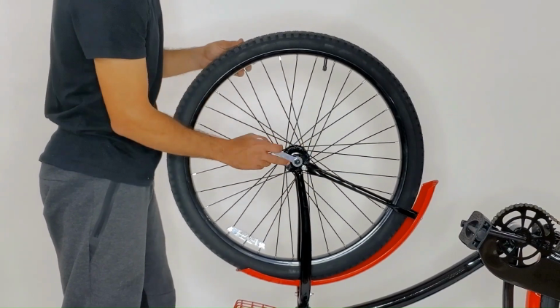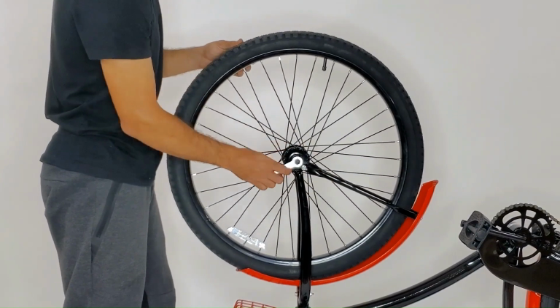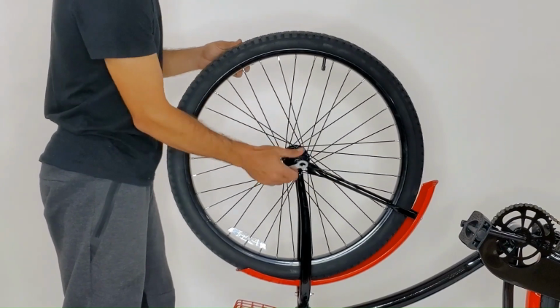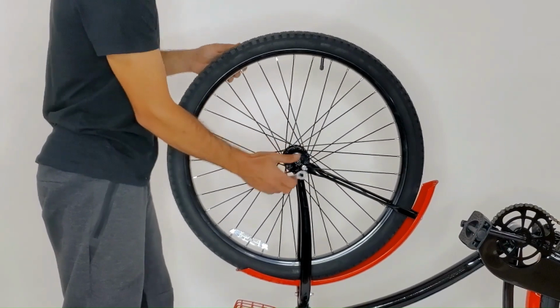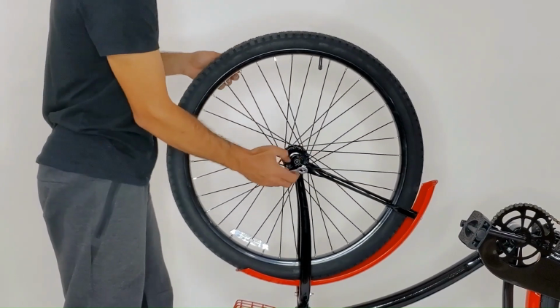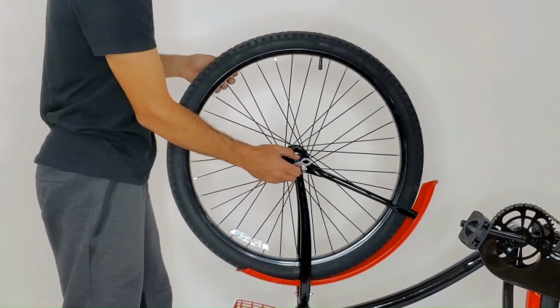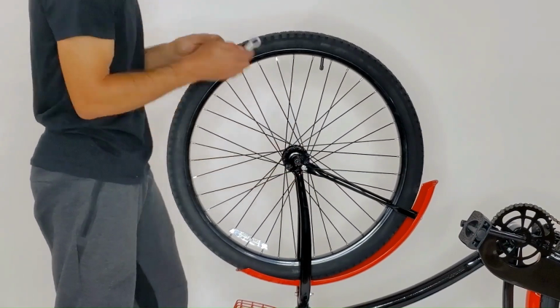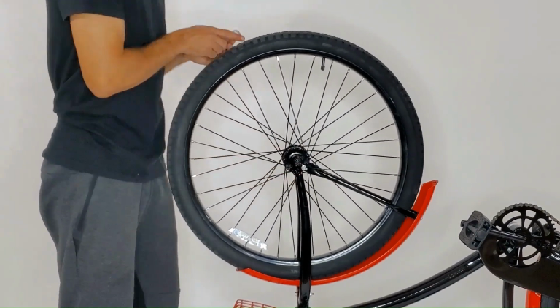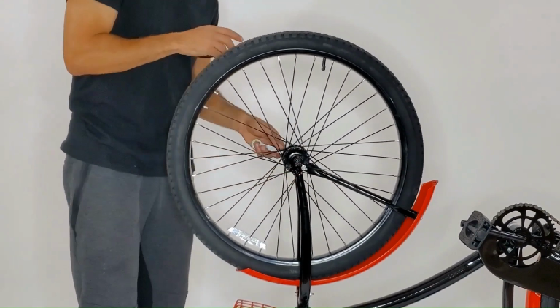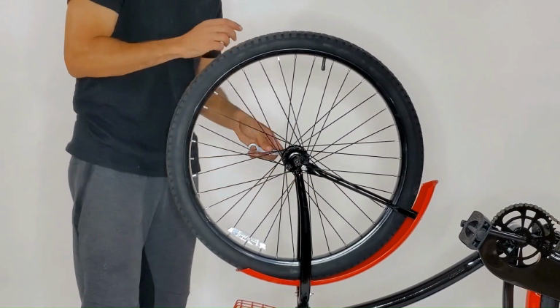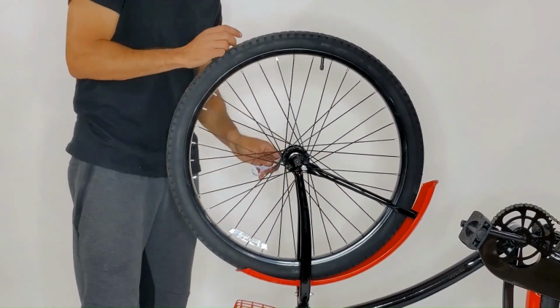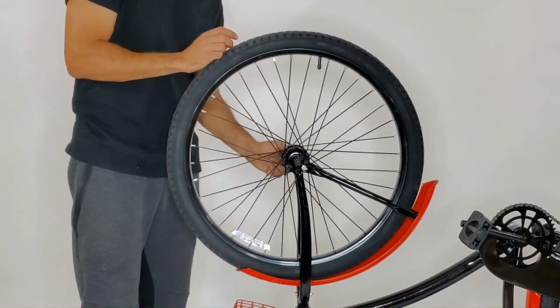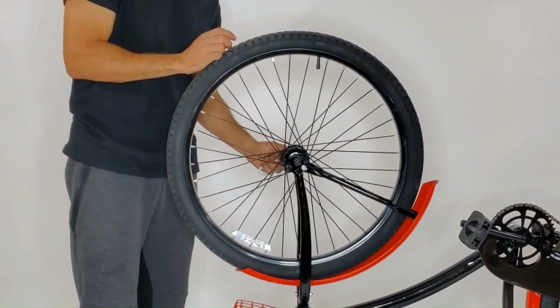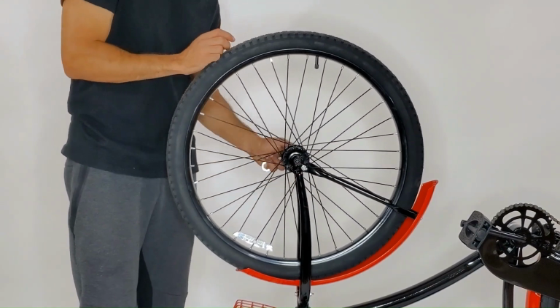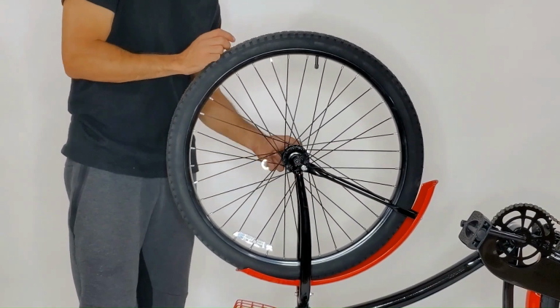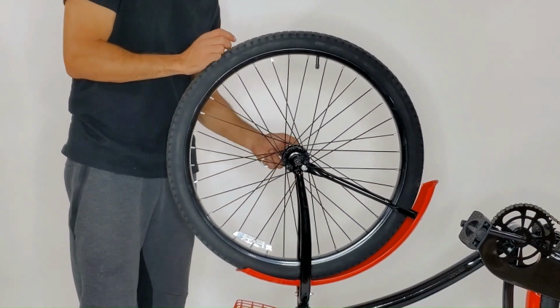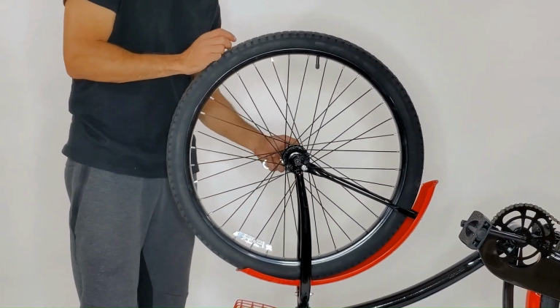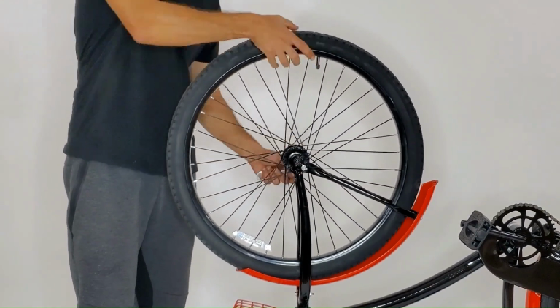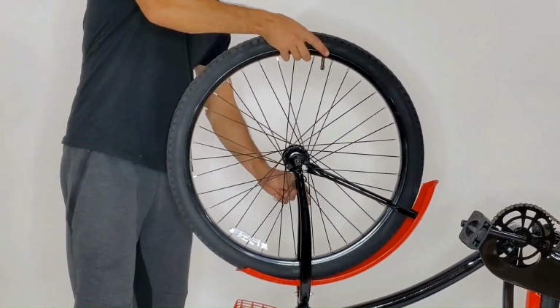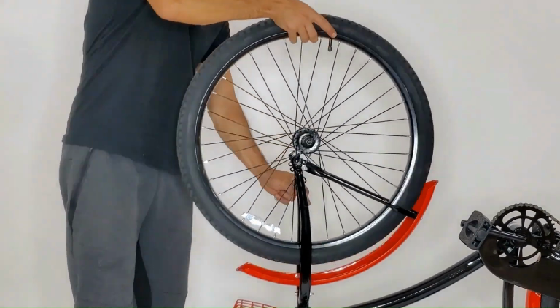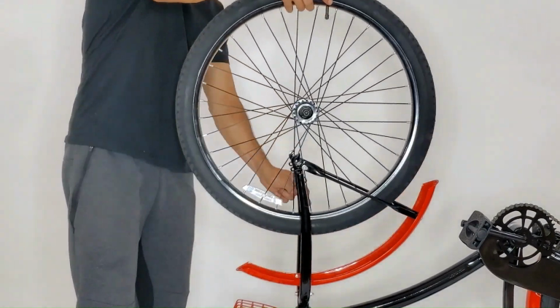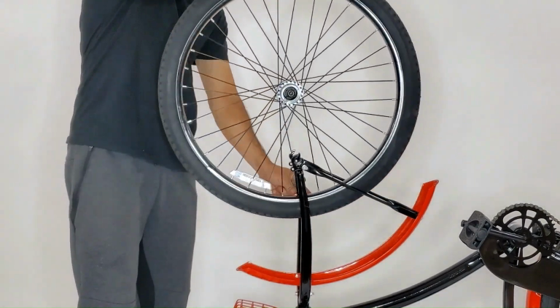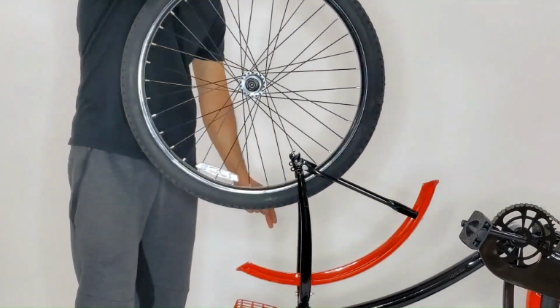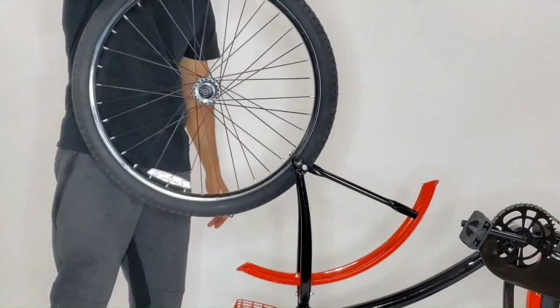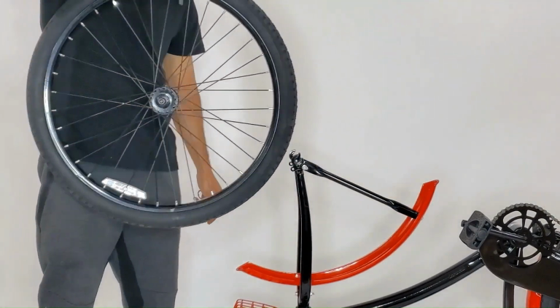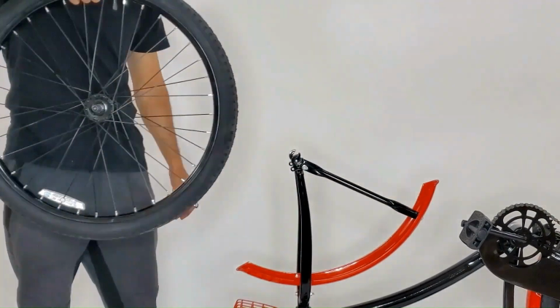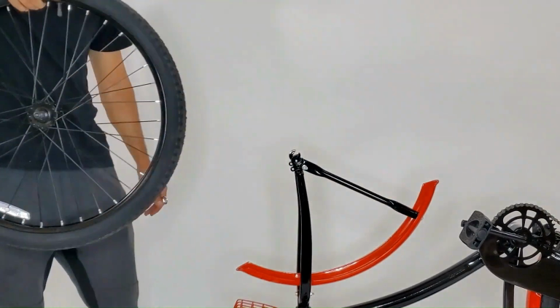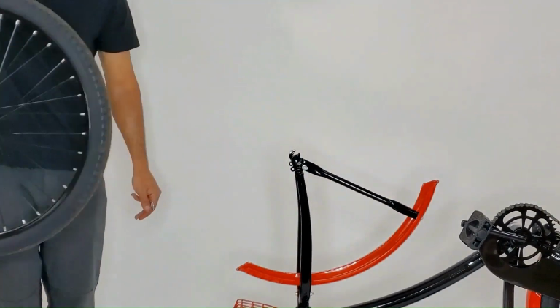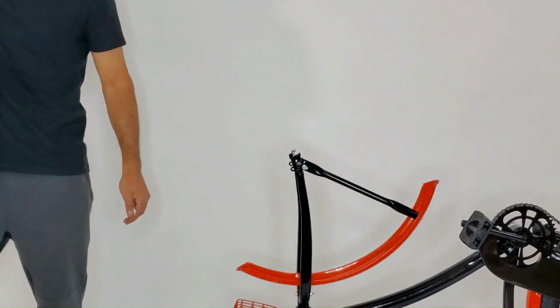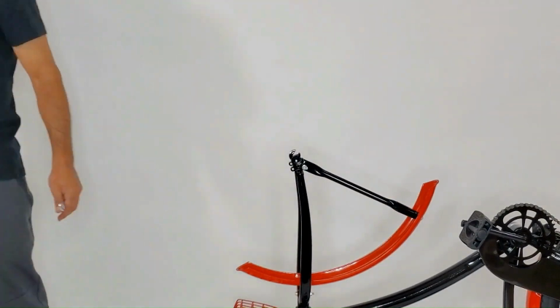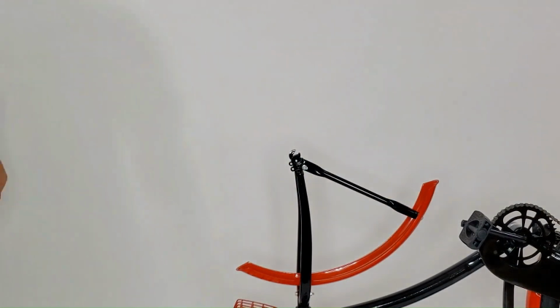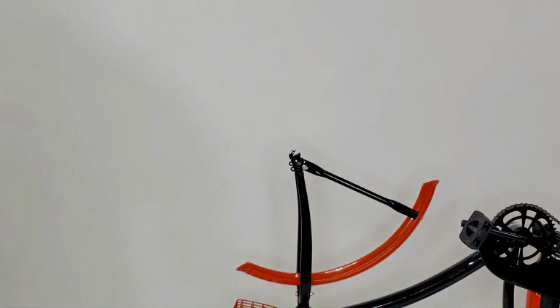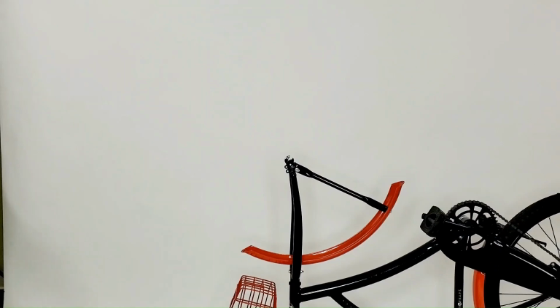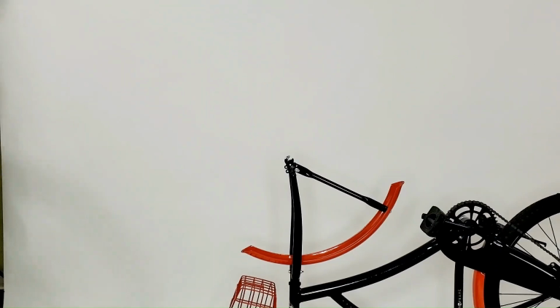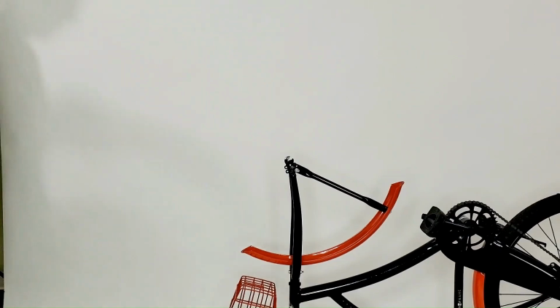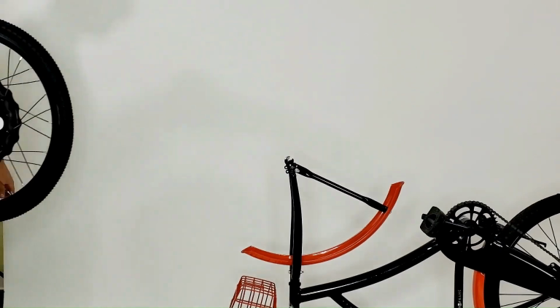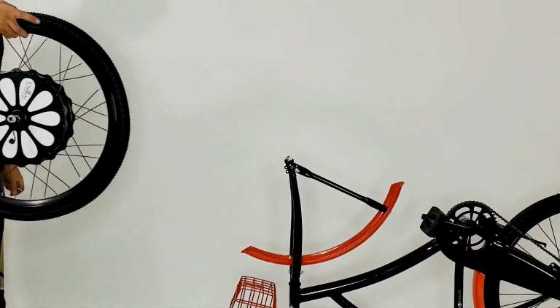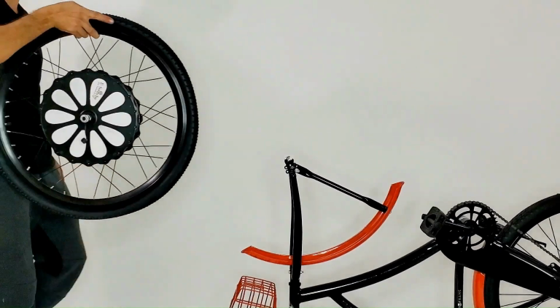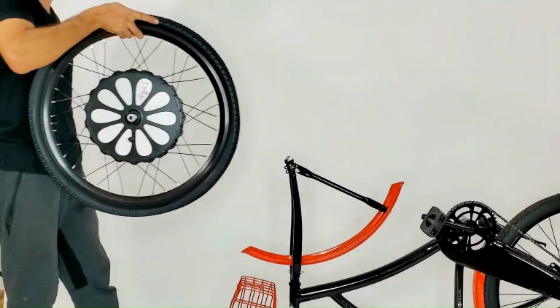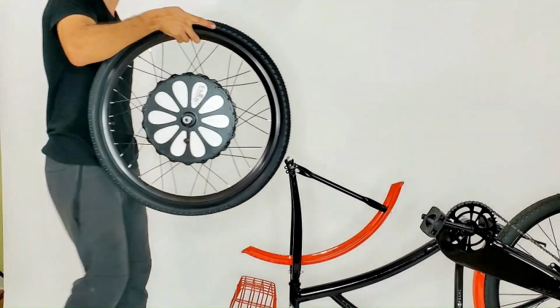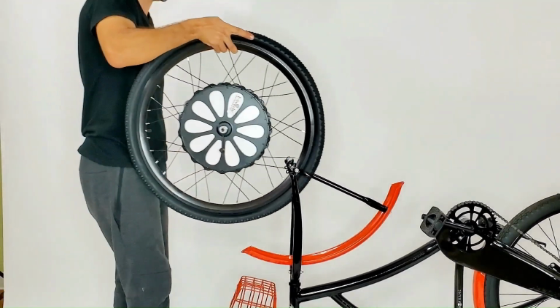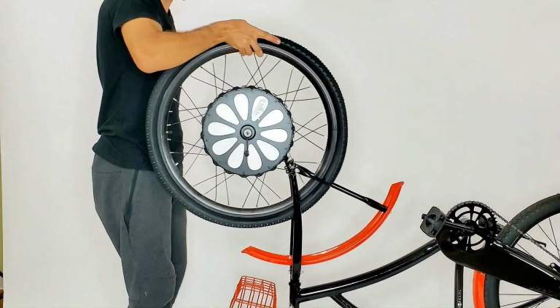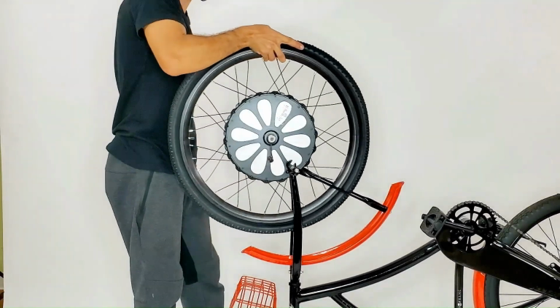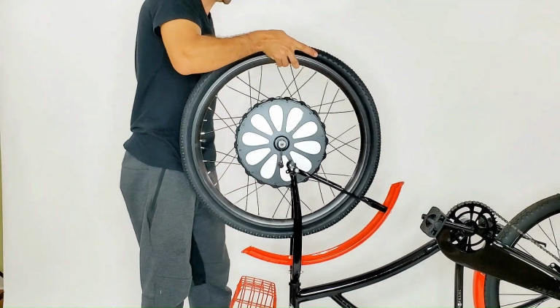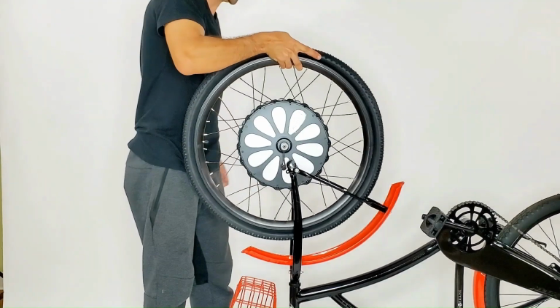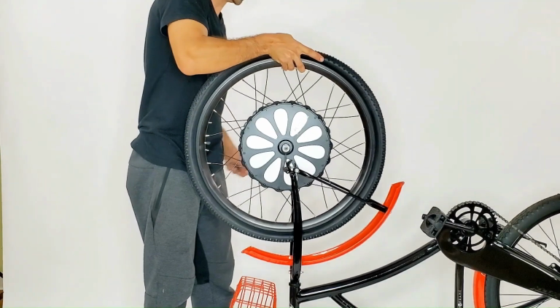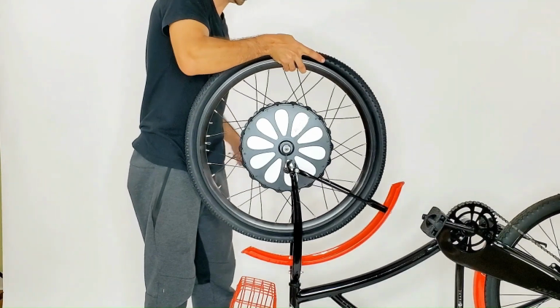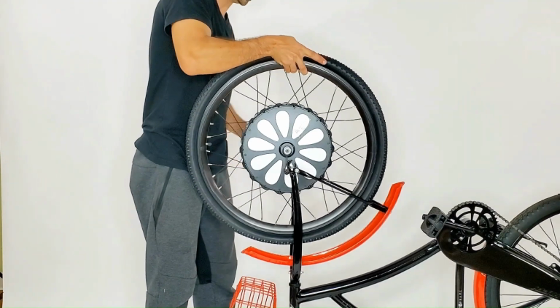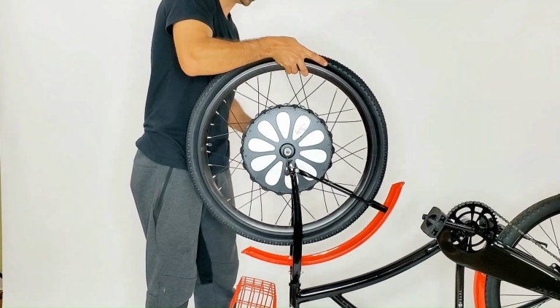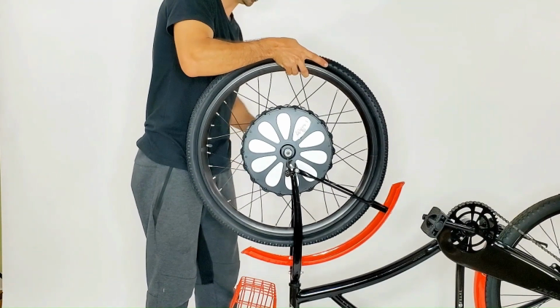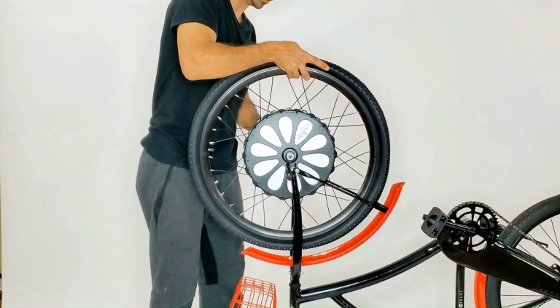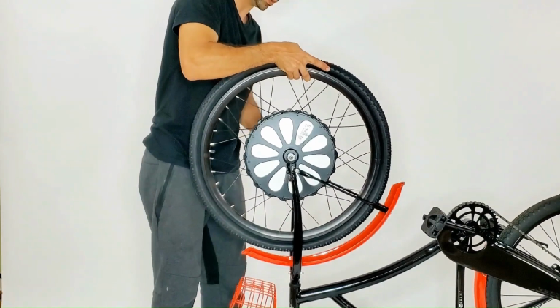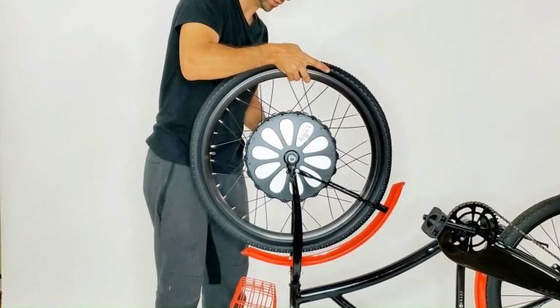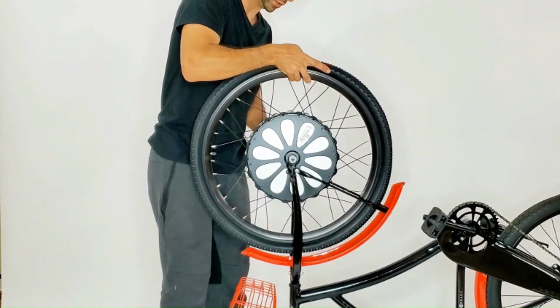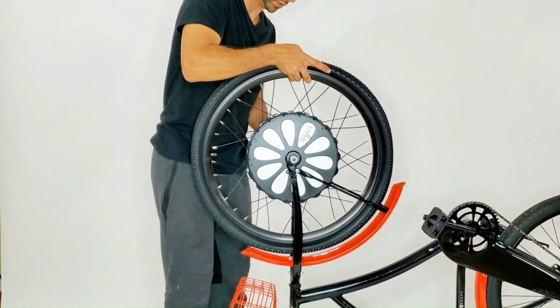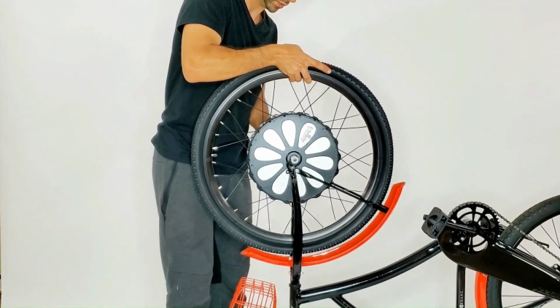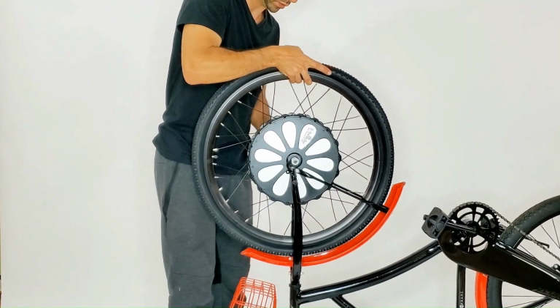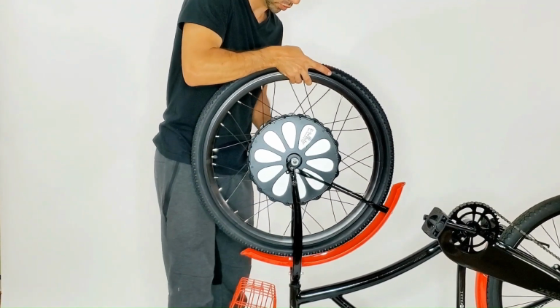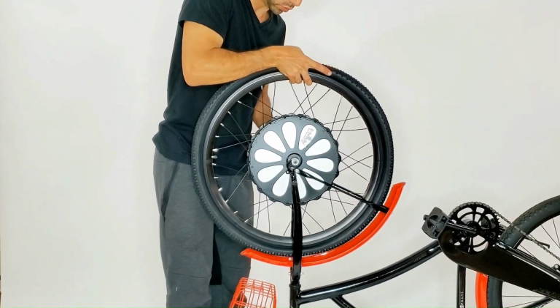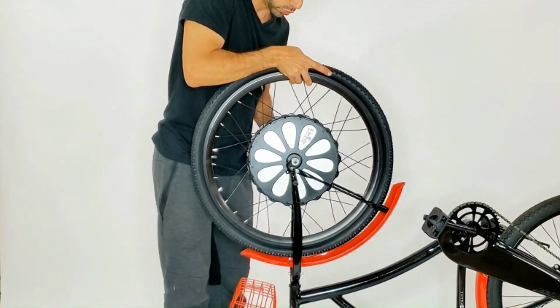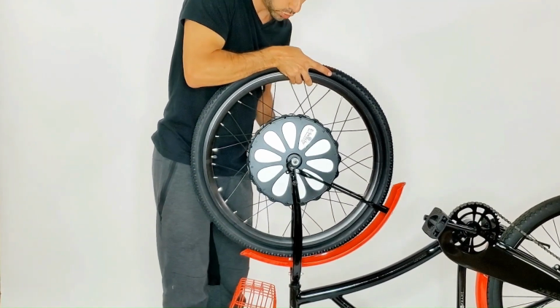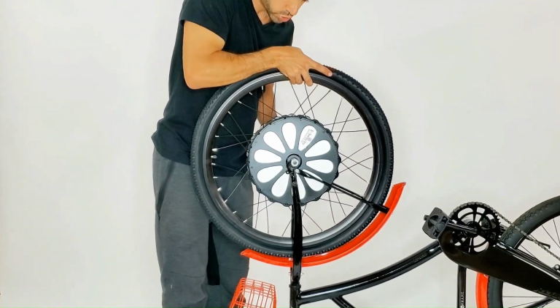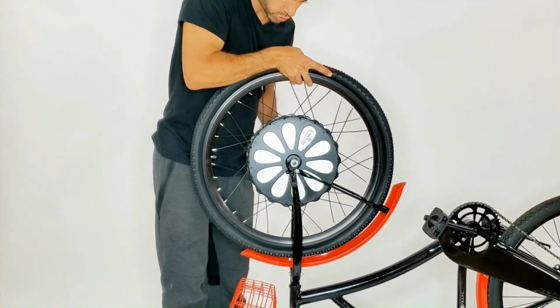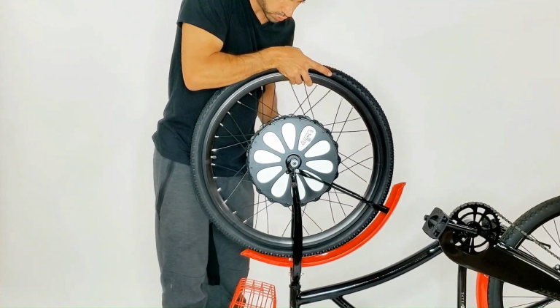All tools needed are included in your kit. Note: if you need to loosen your front wheel calipers, then do so before removing your wheel.